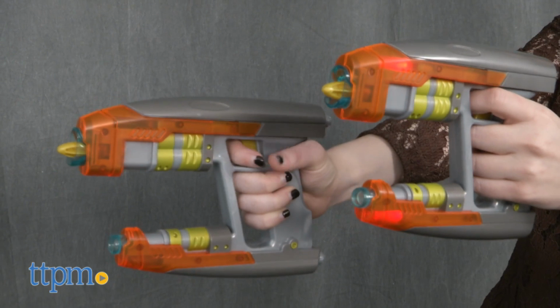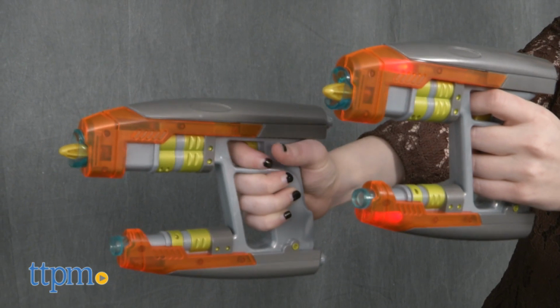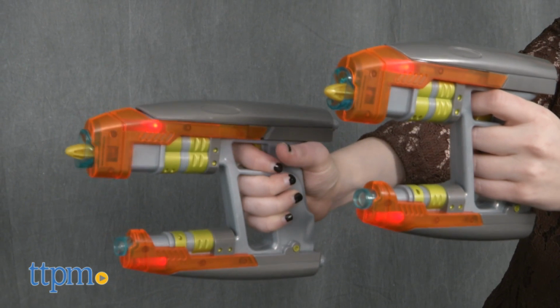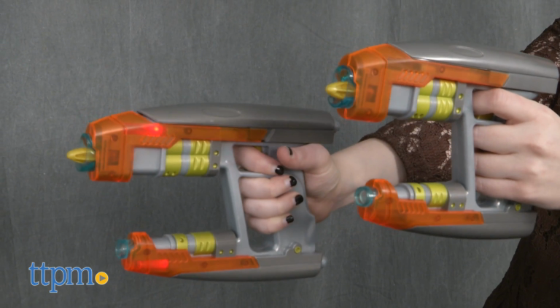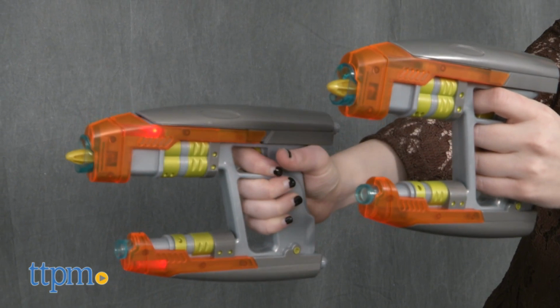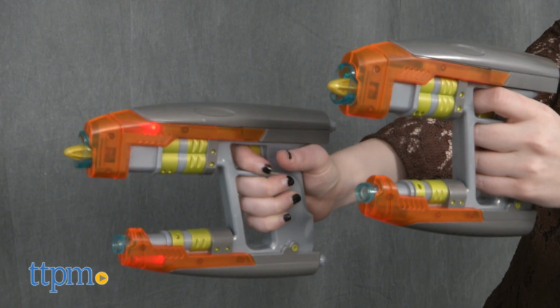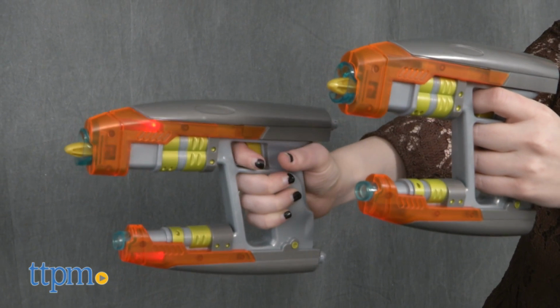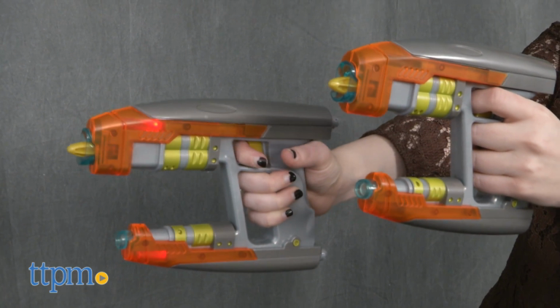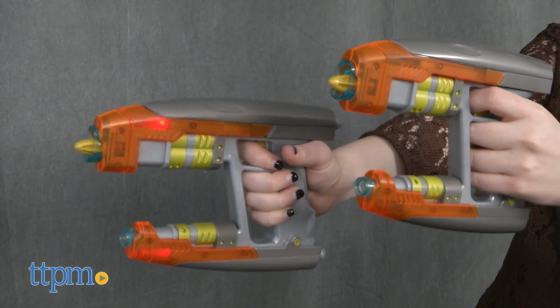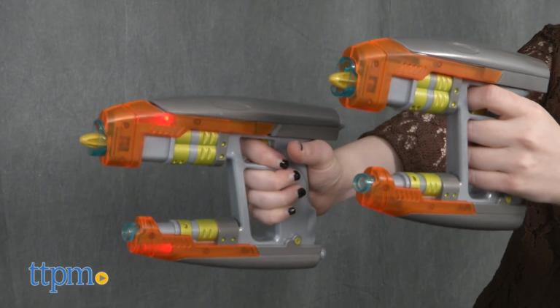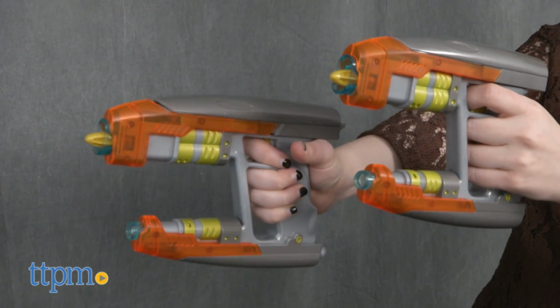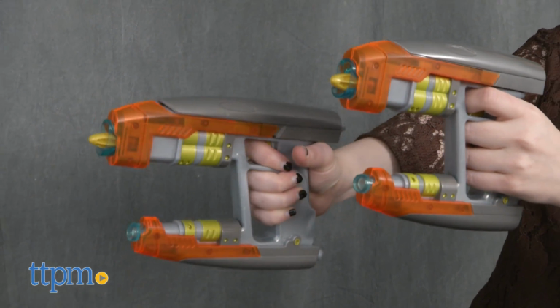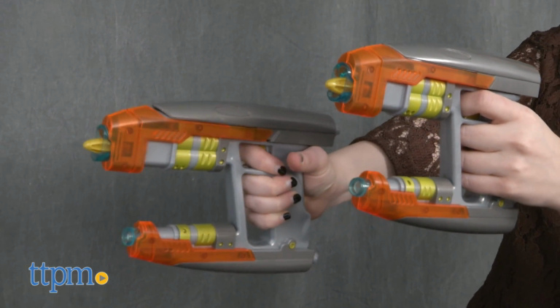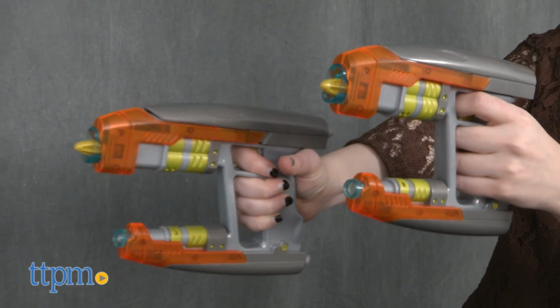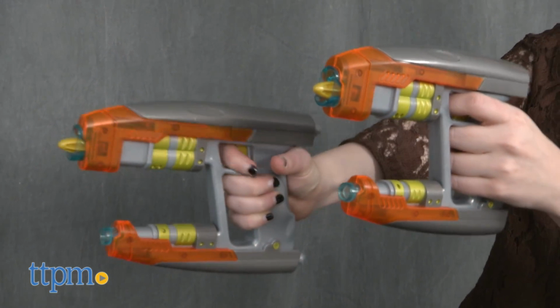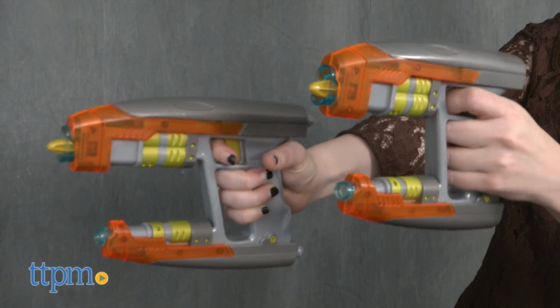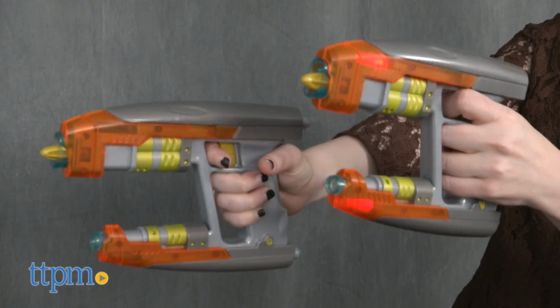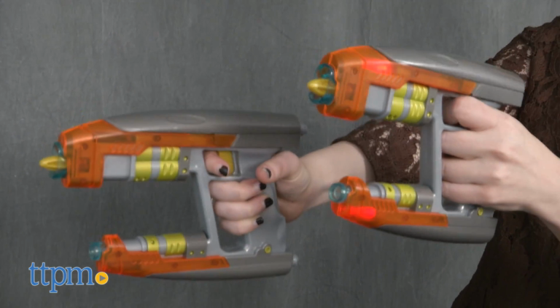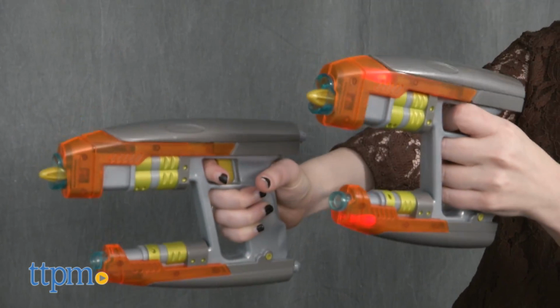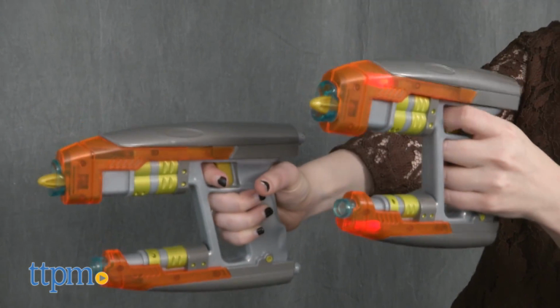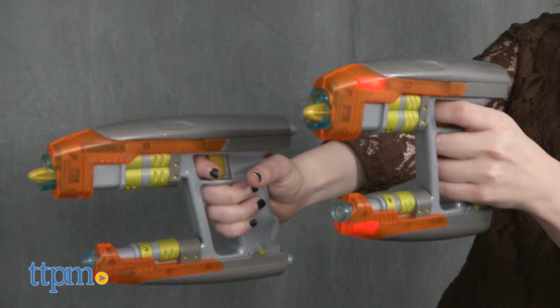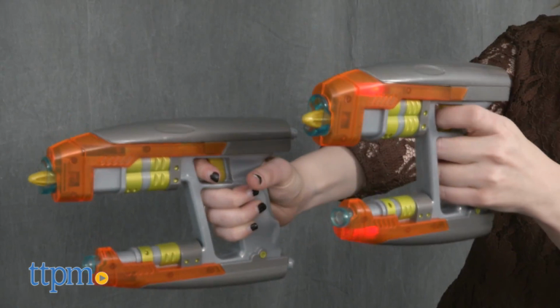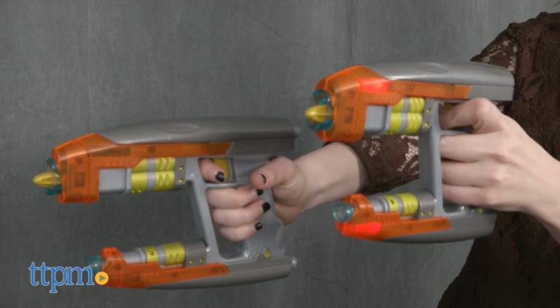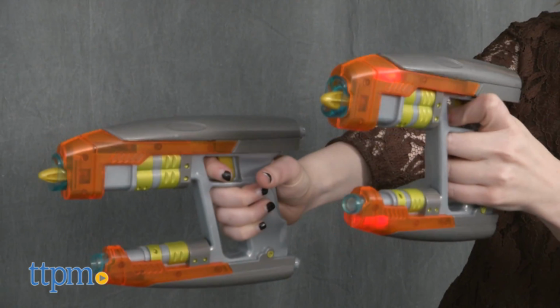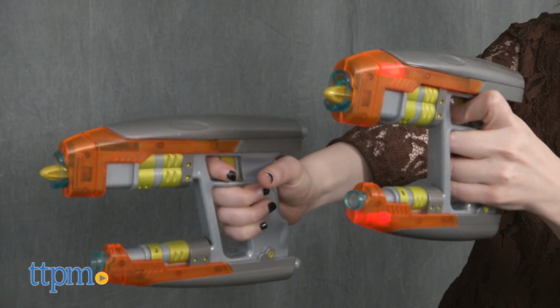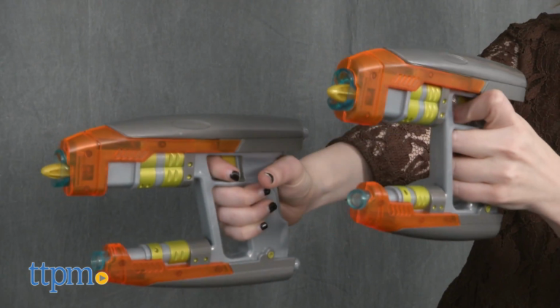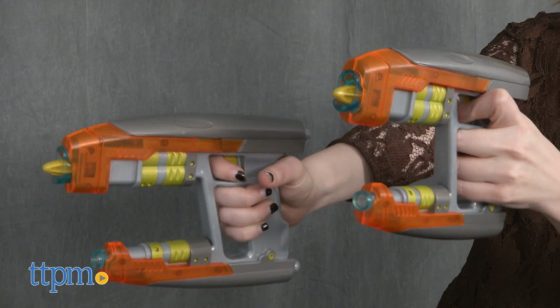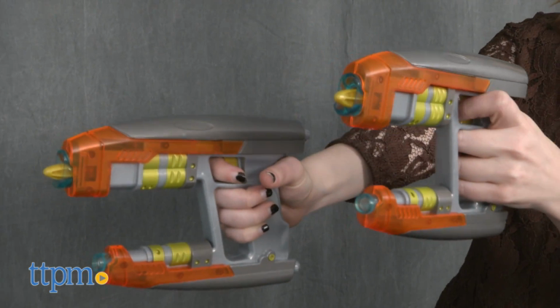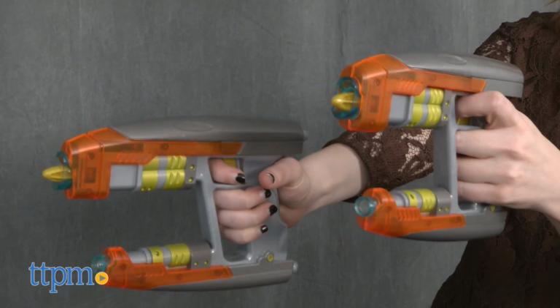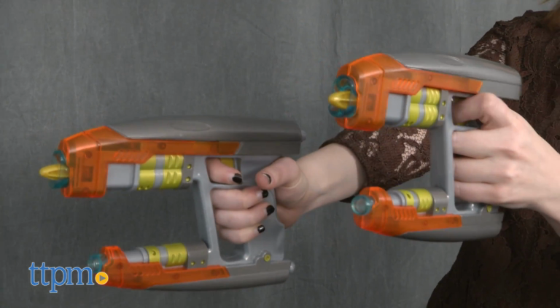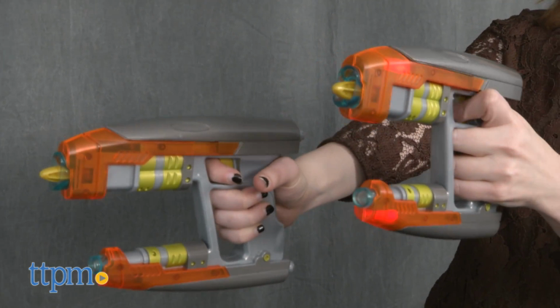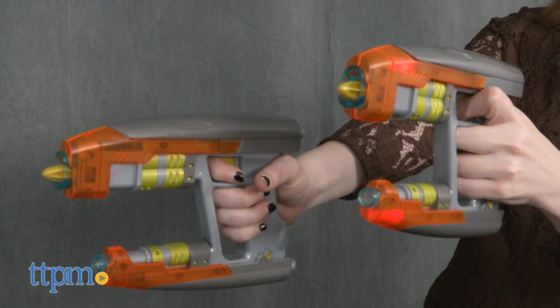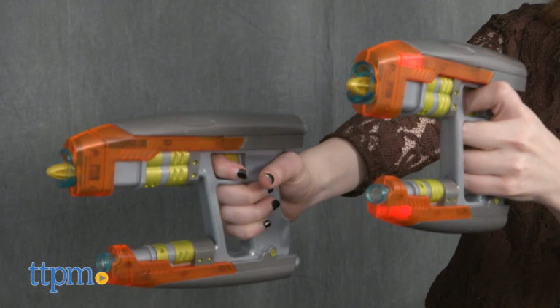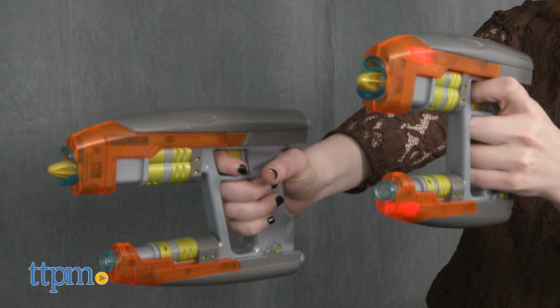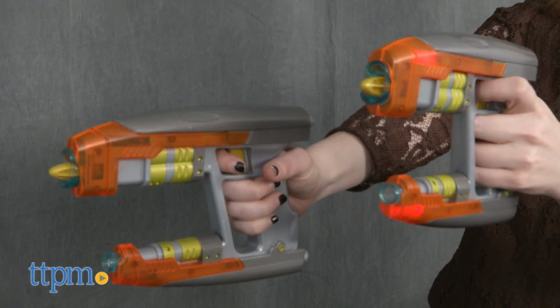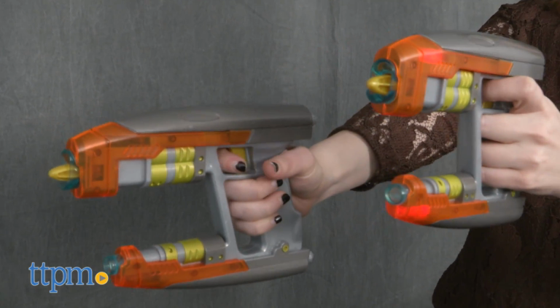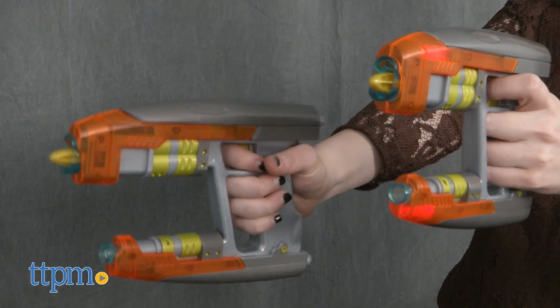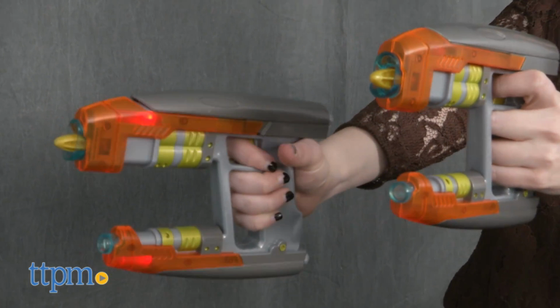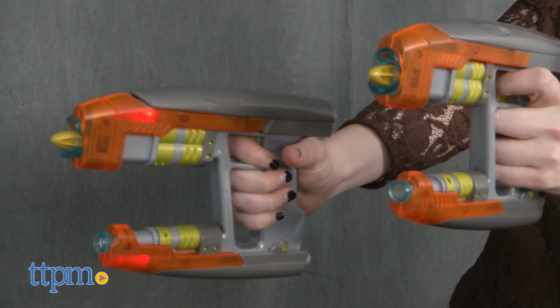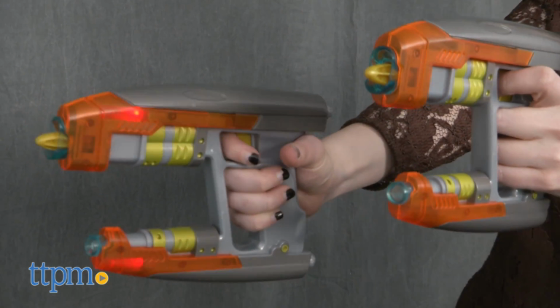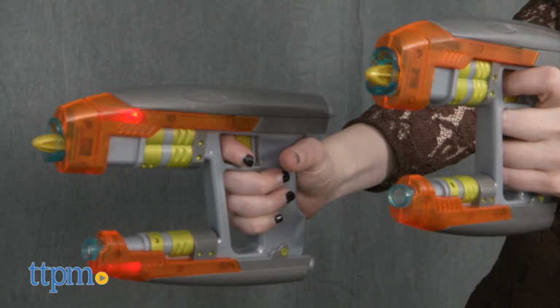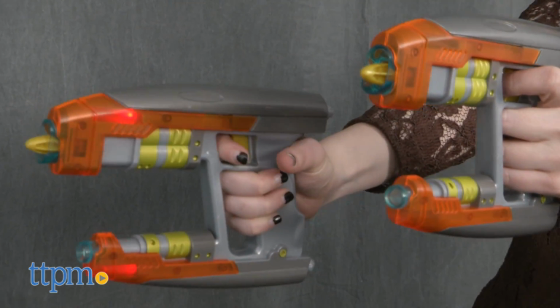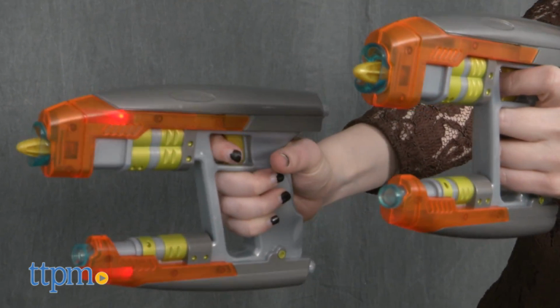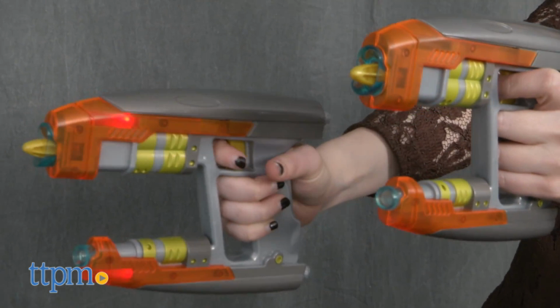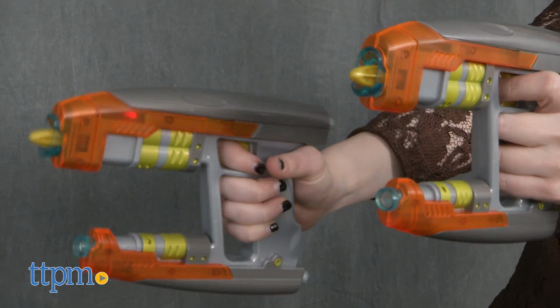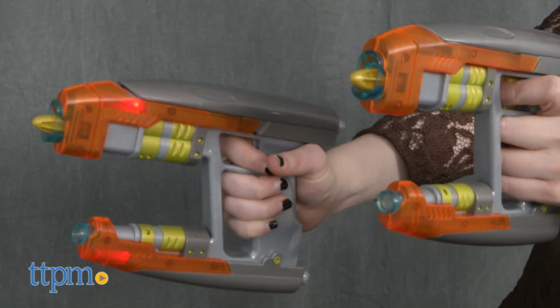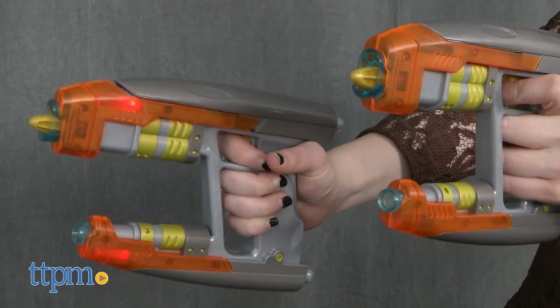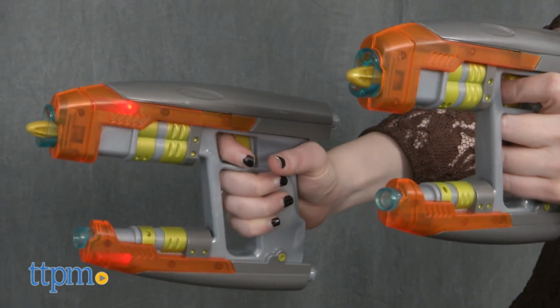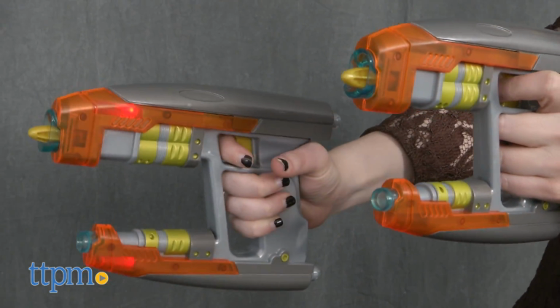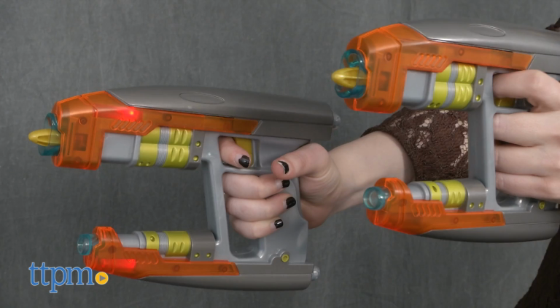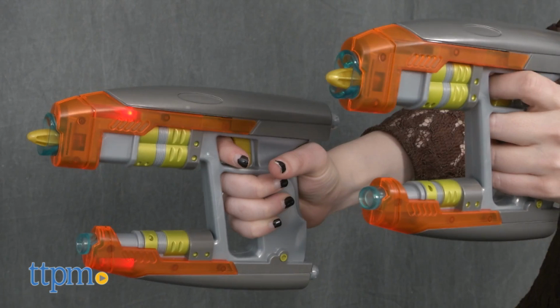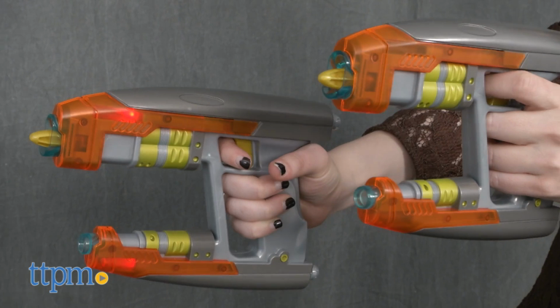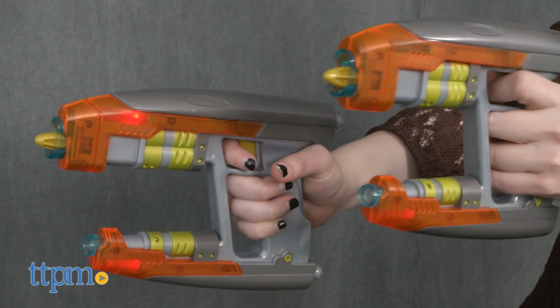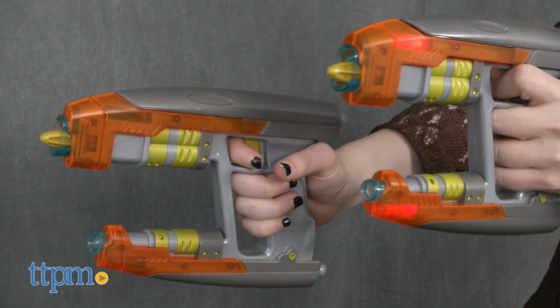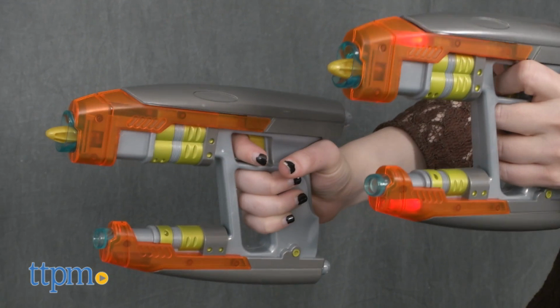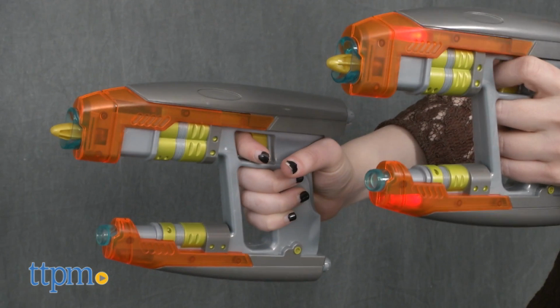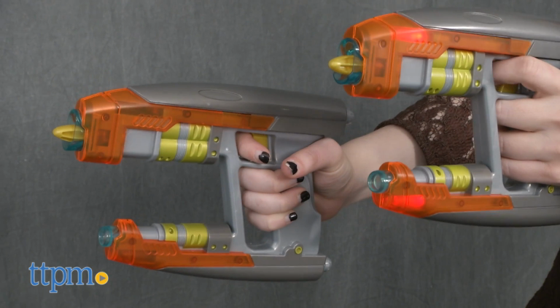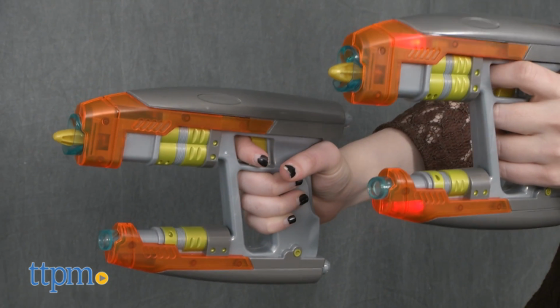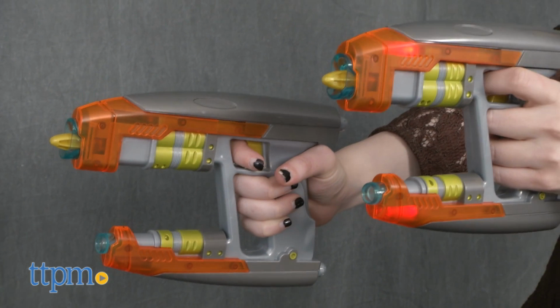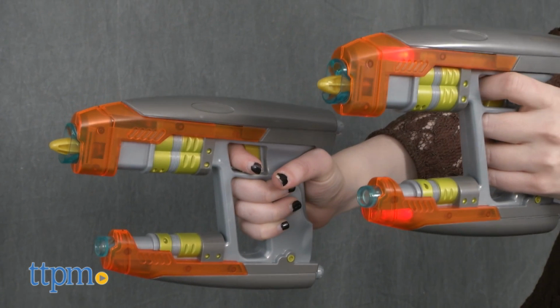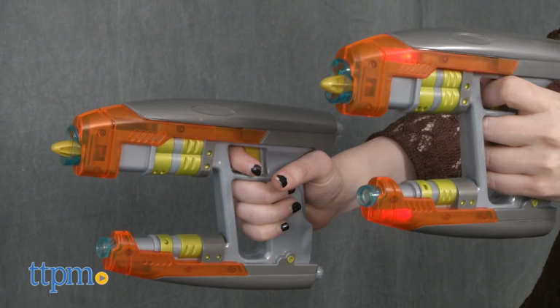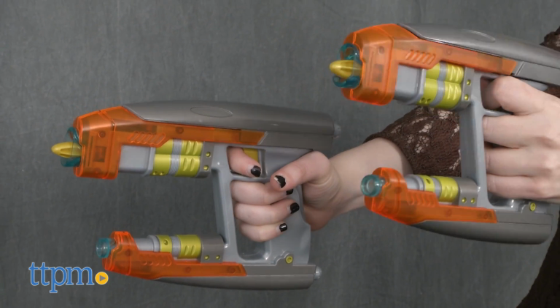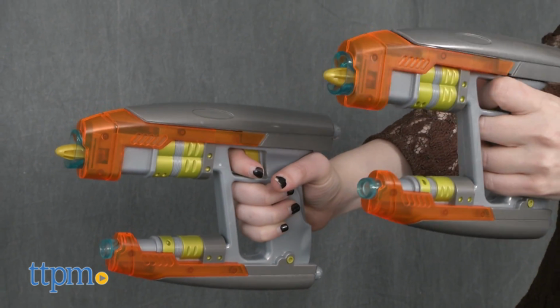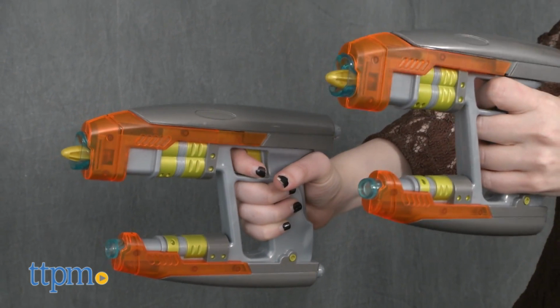Use both blasters at once to take down your intergalactic enemies, or give one to a friend and tag team.